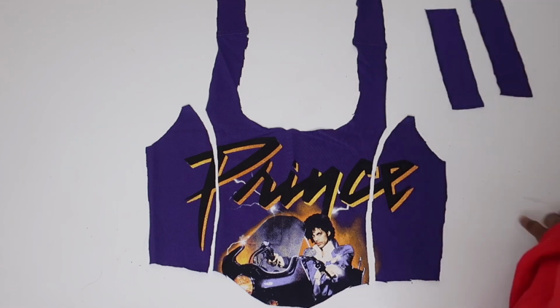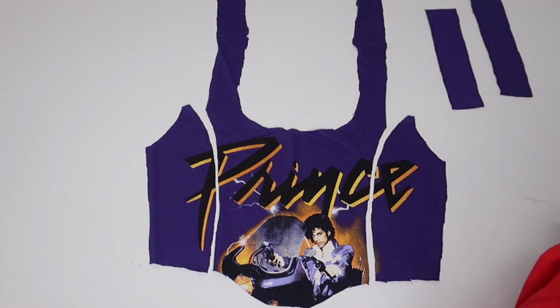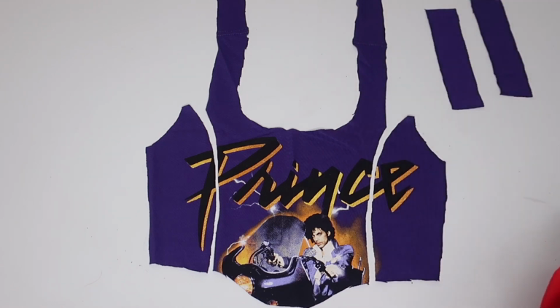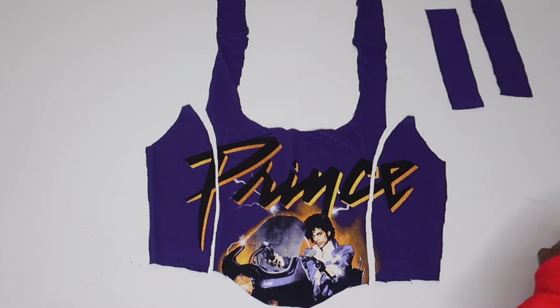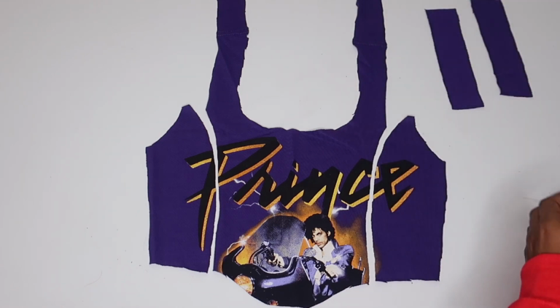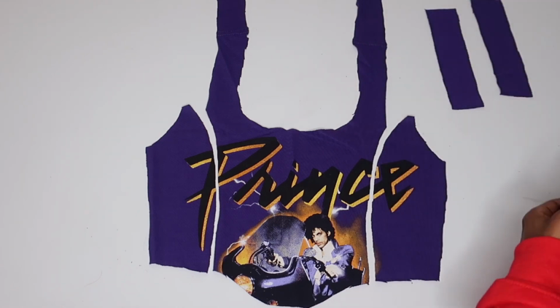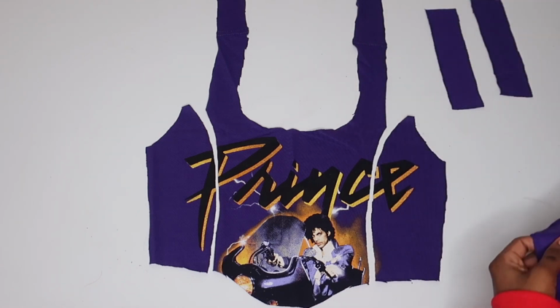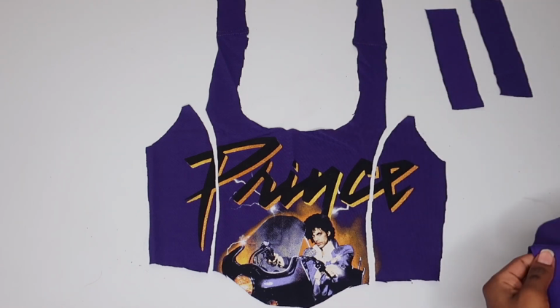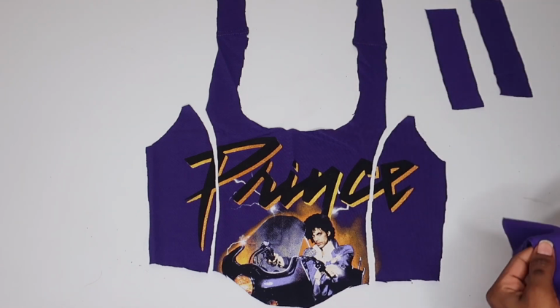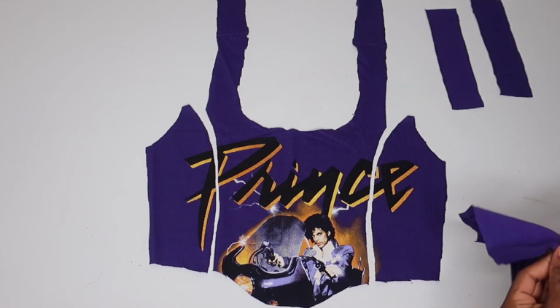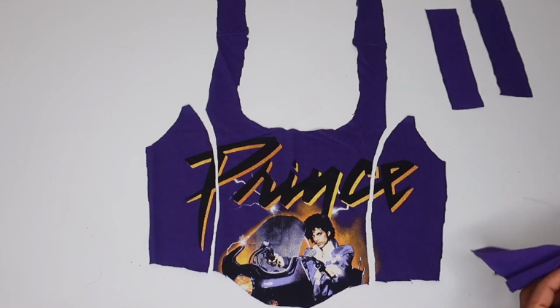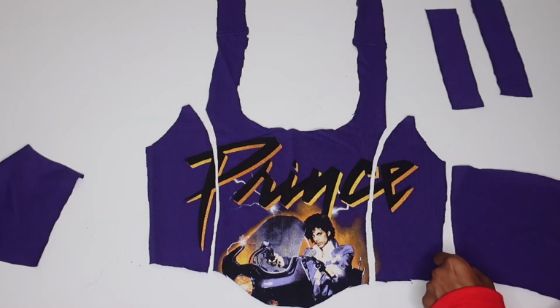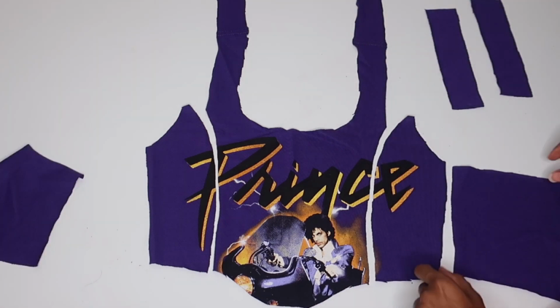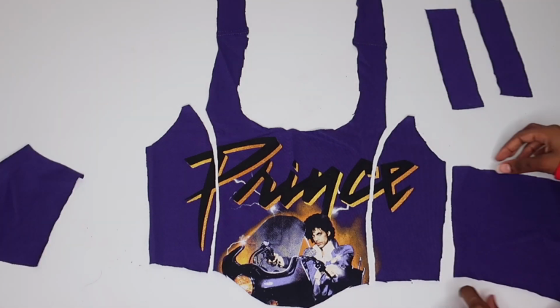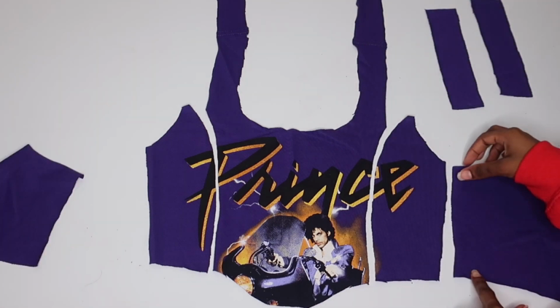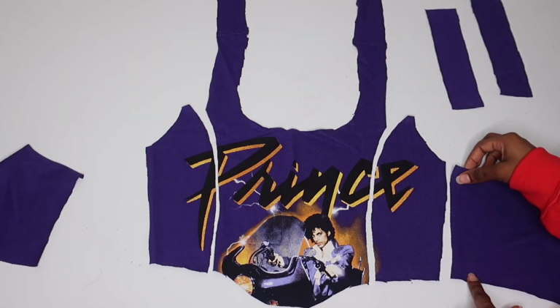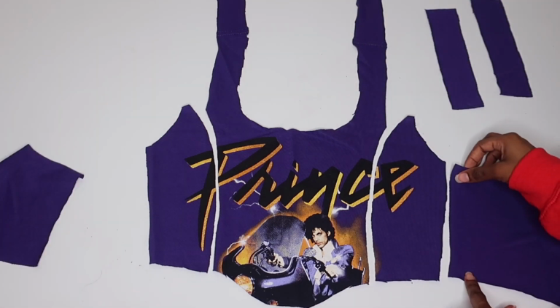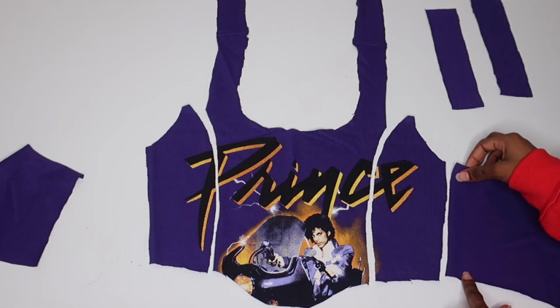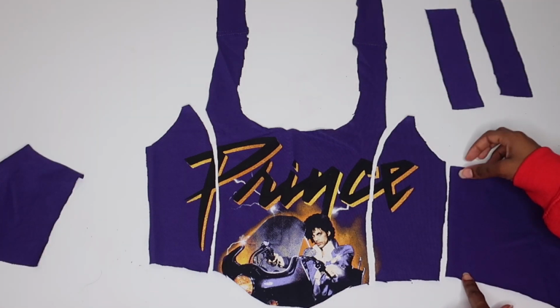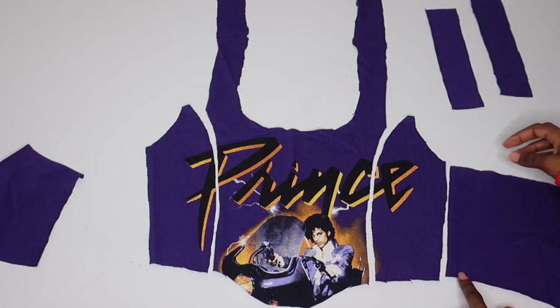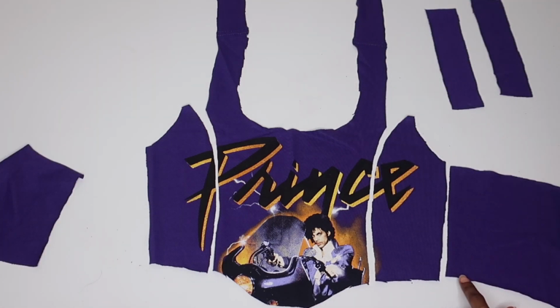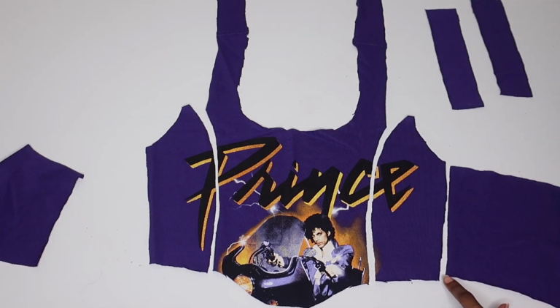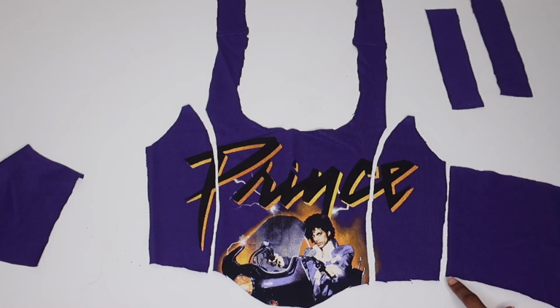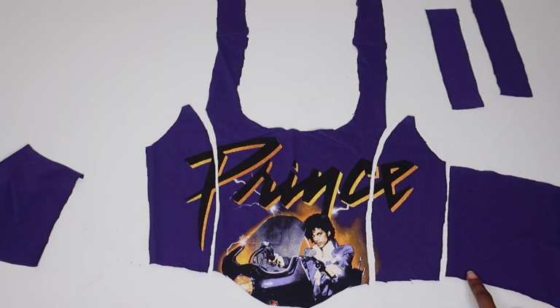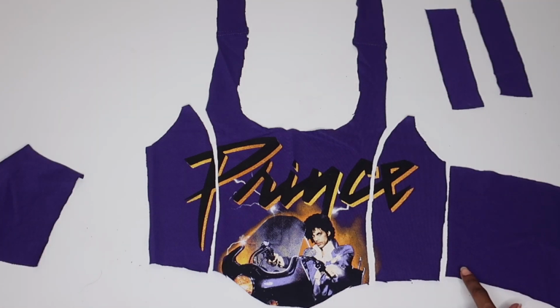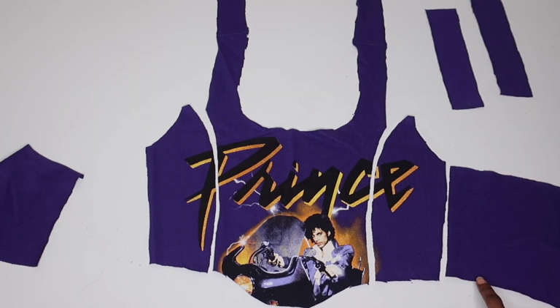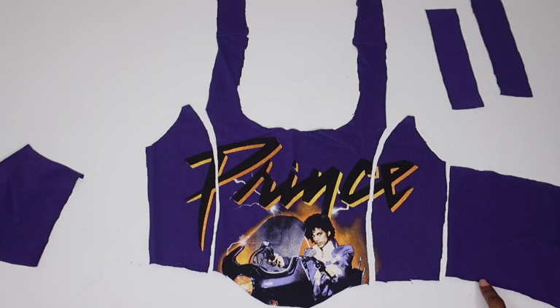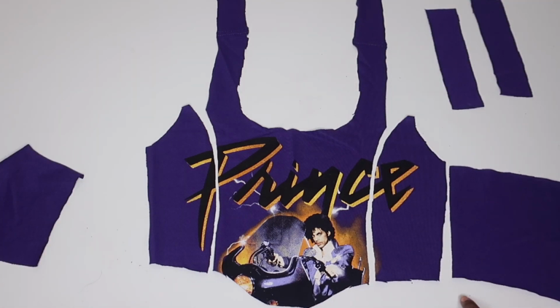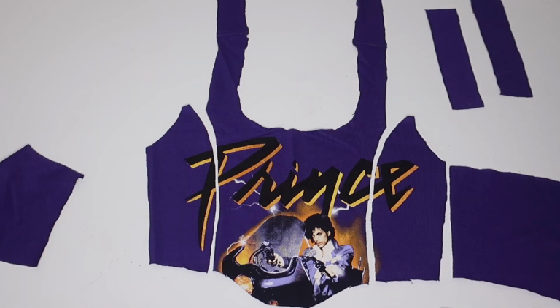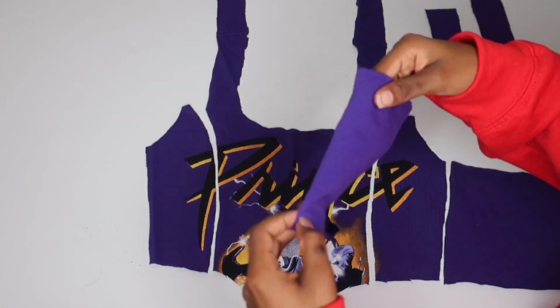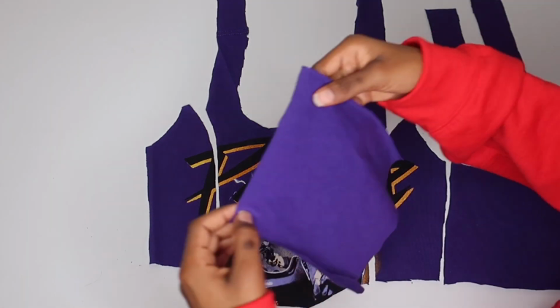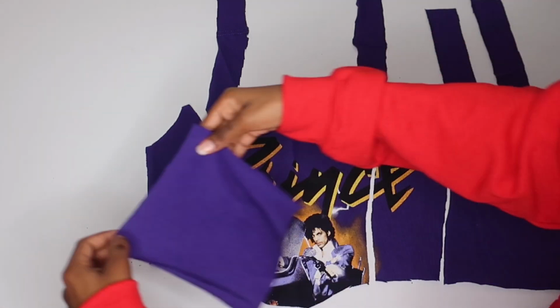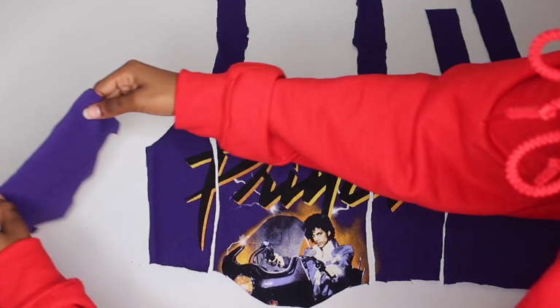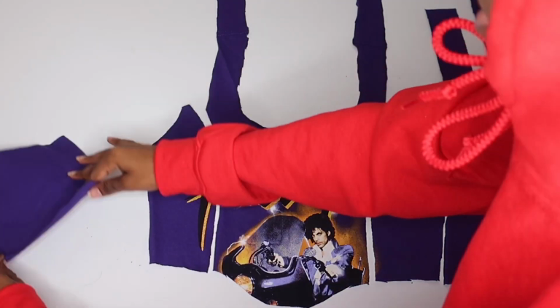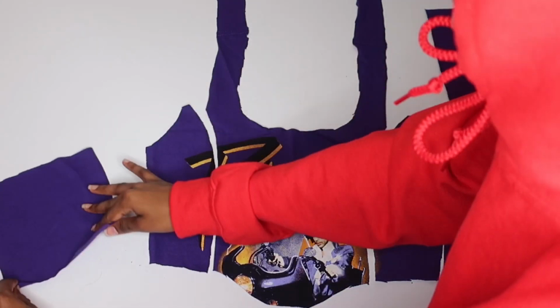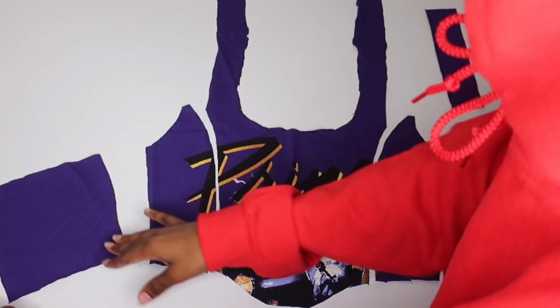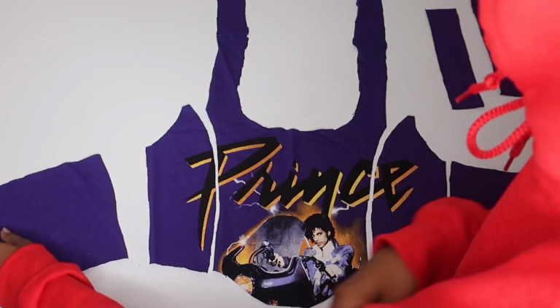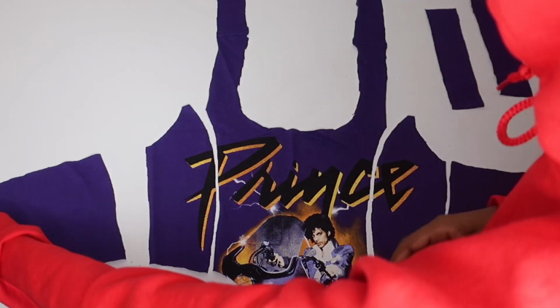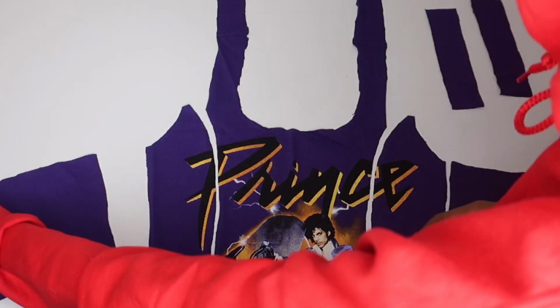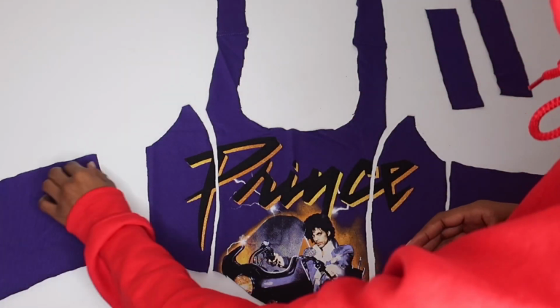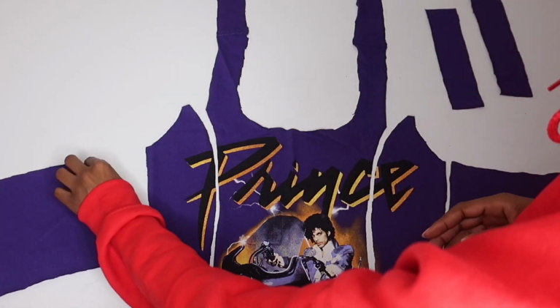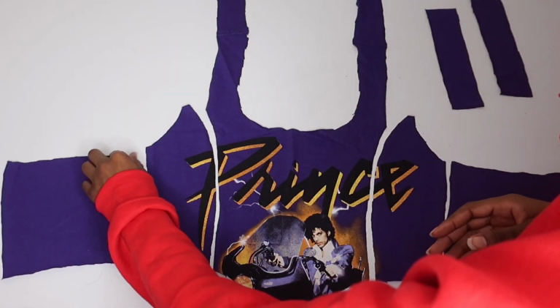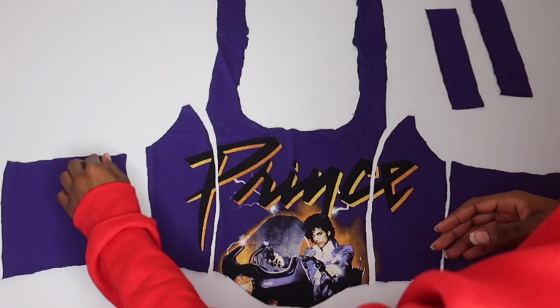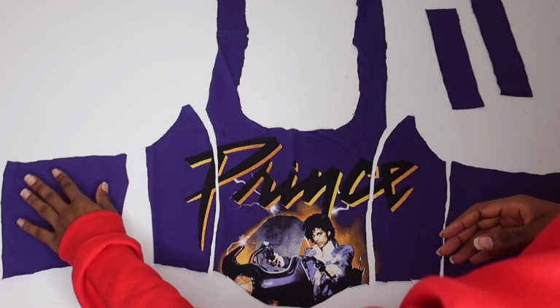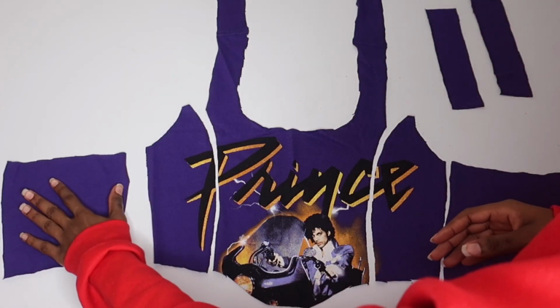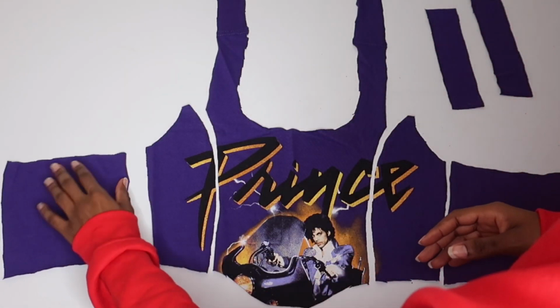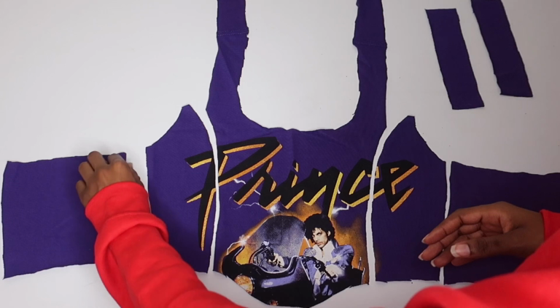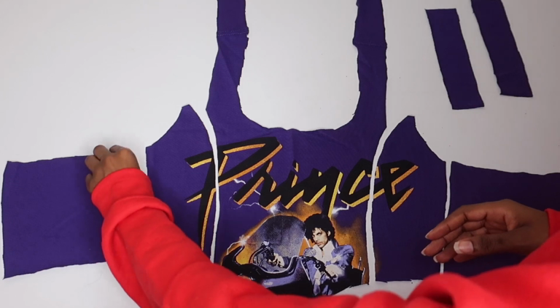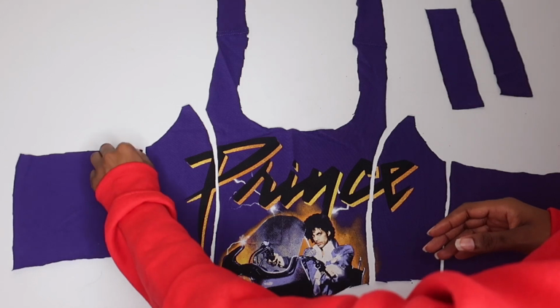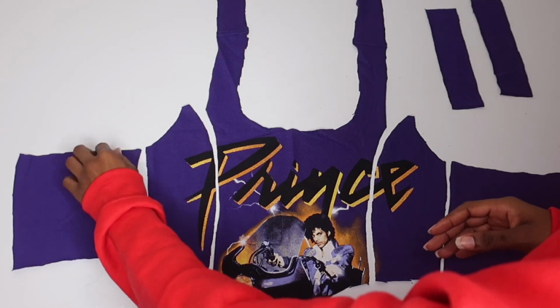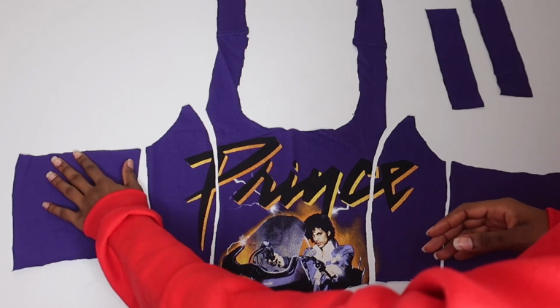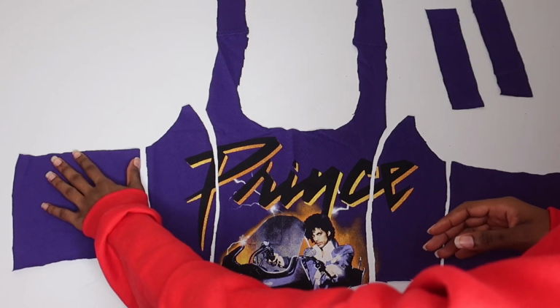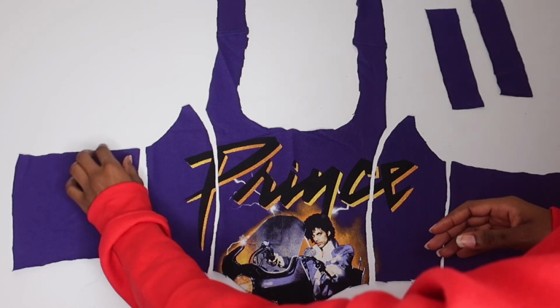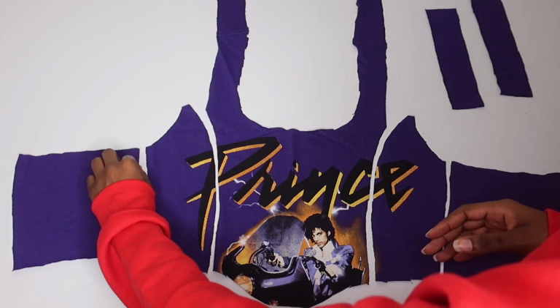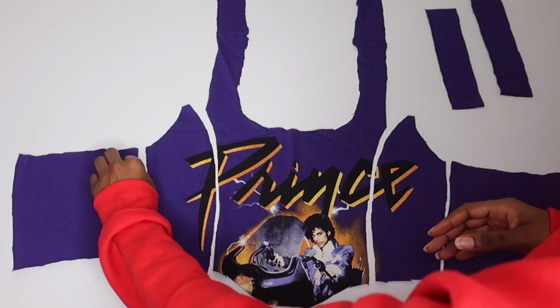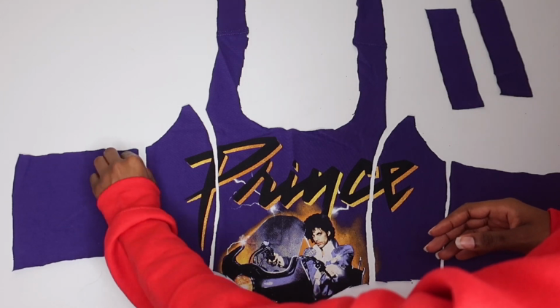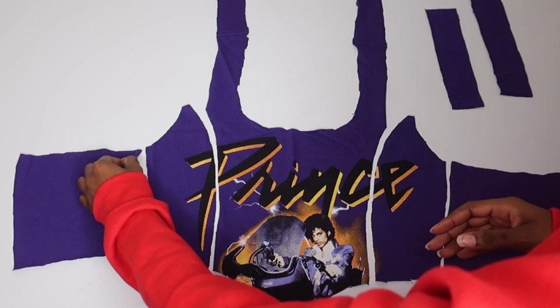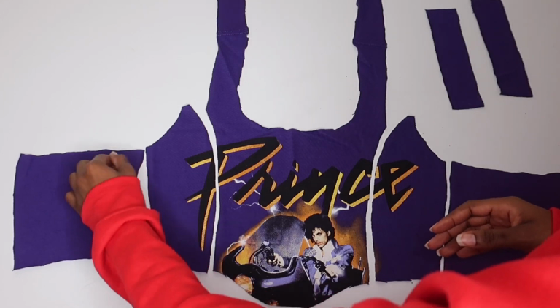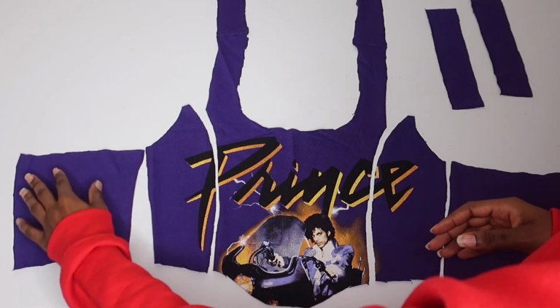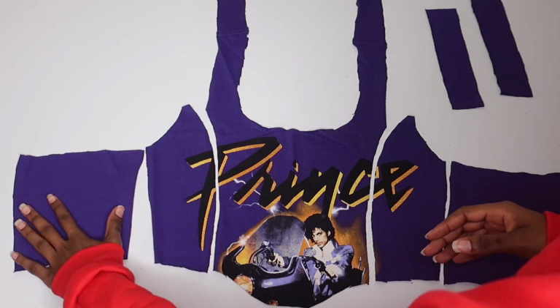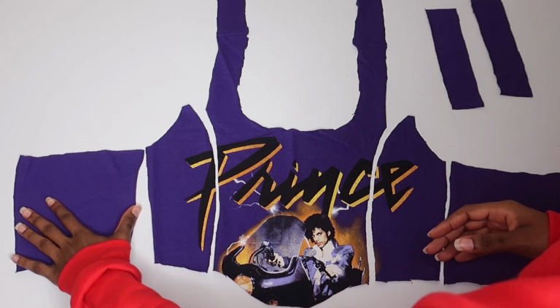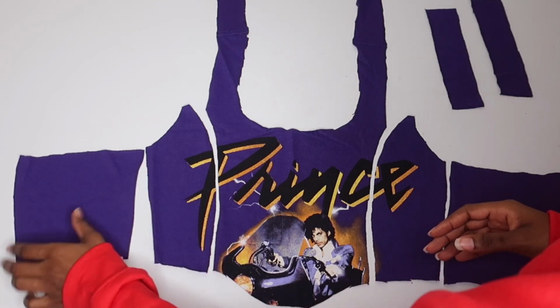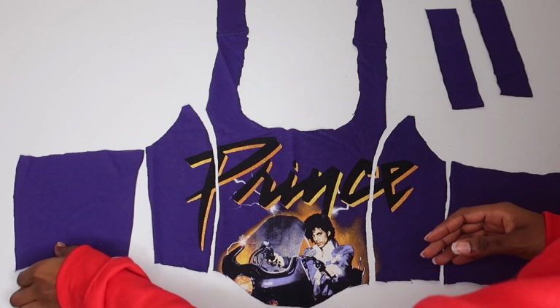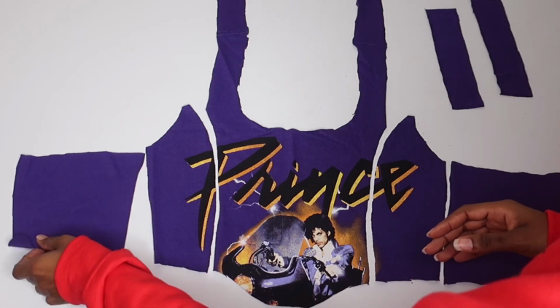I already had the pattern pieces cut out, so I'm just gonna pin these together and sew.